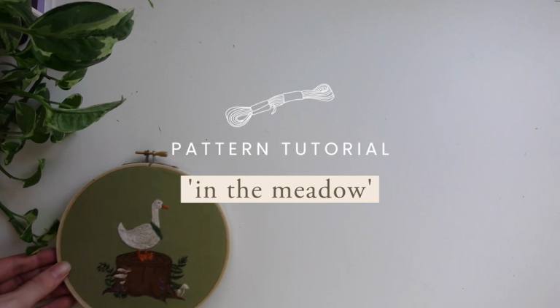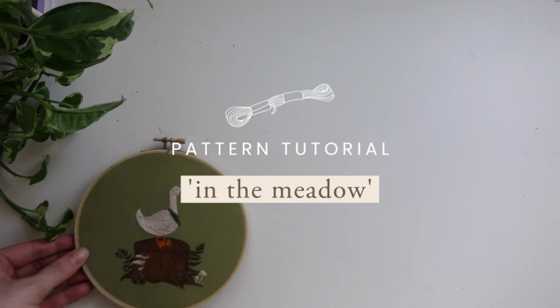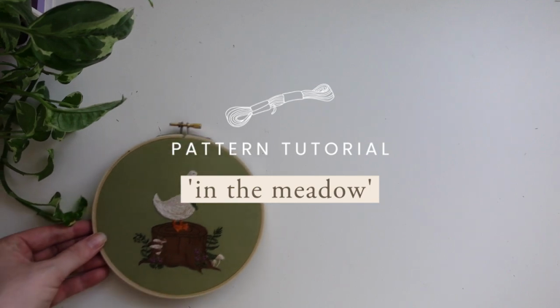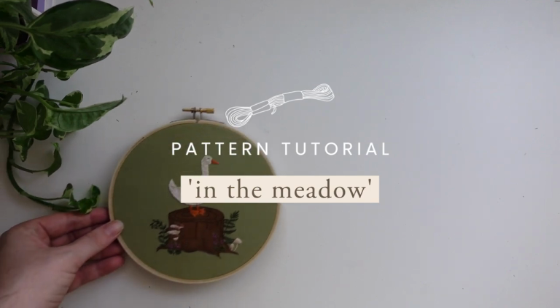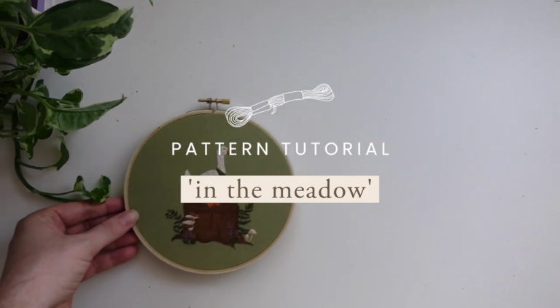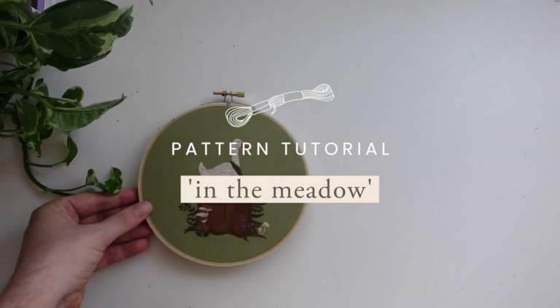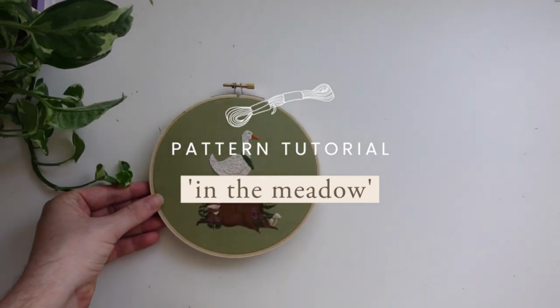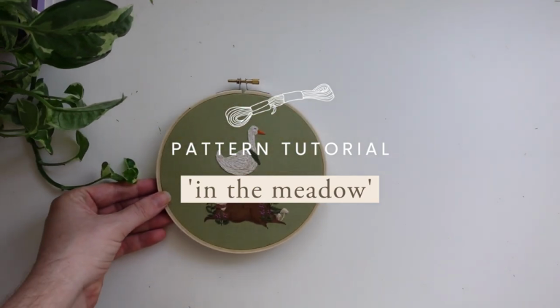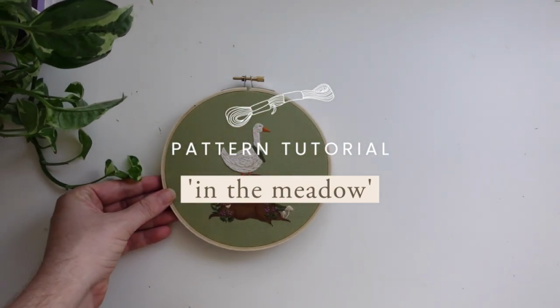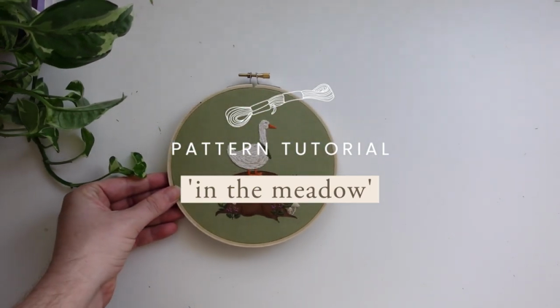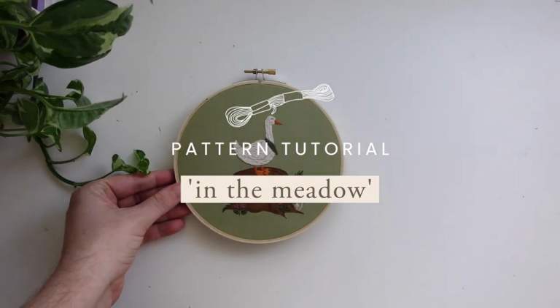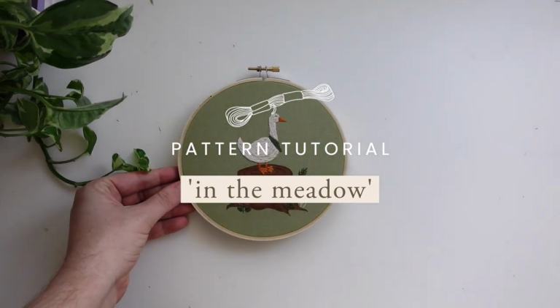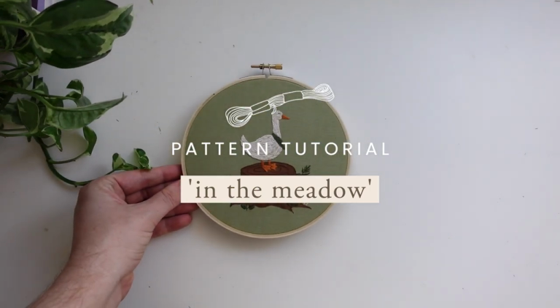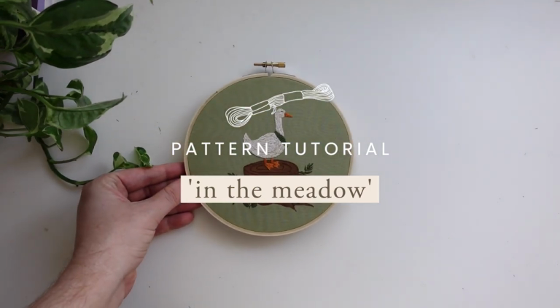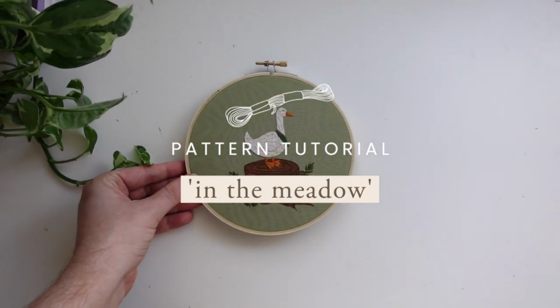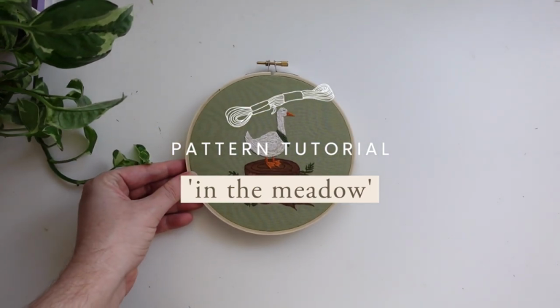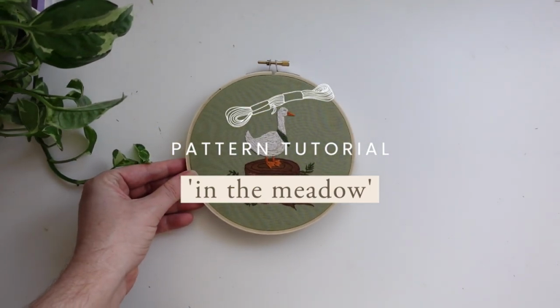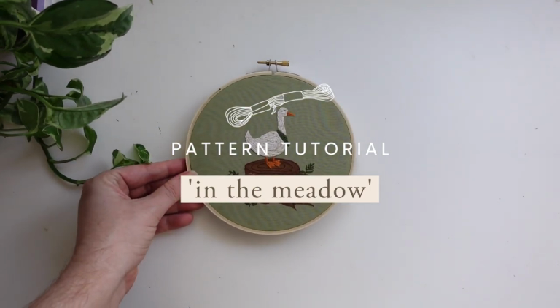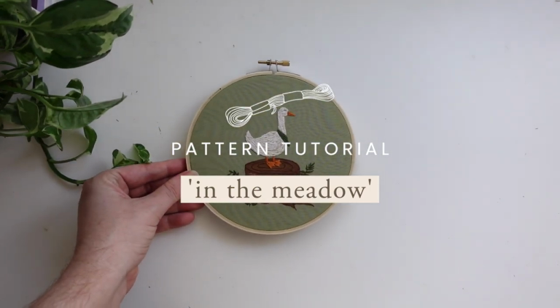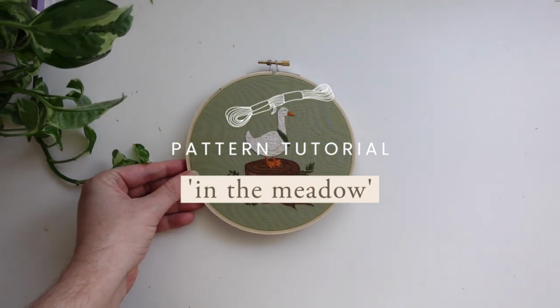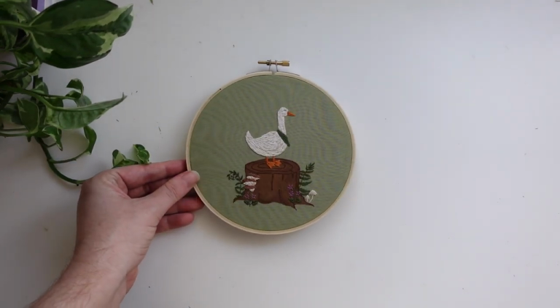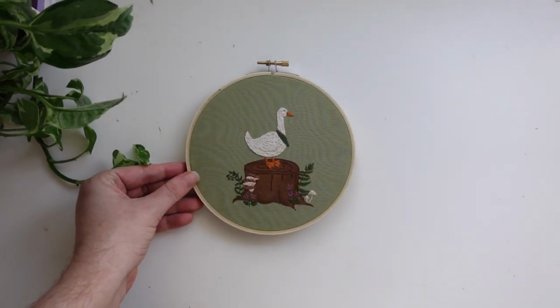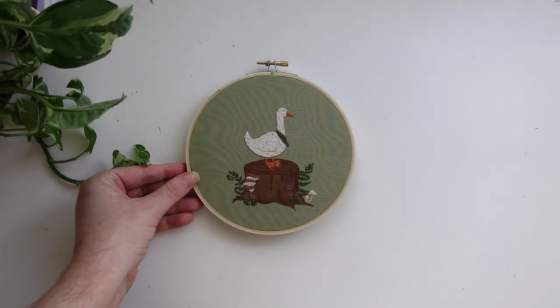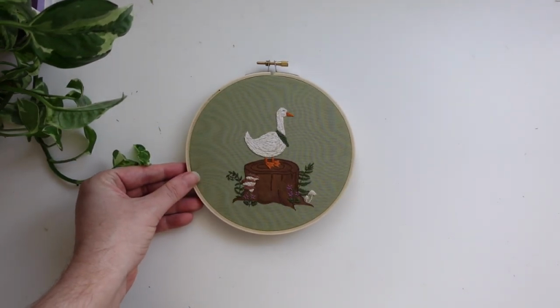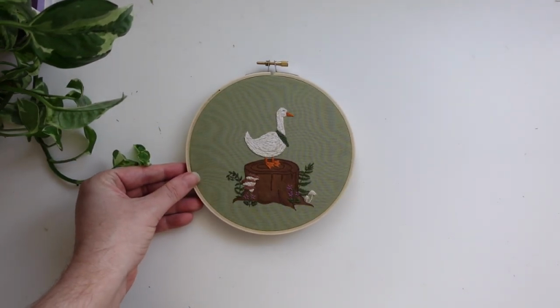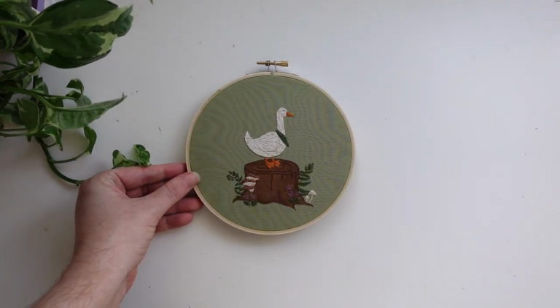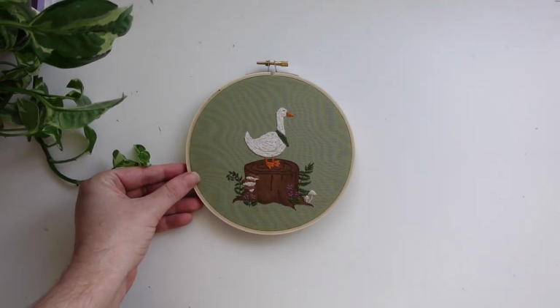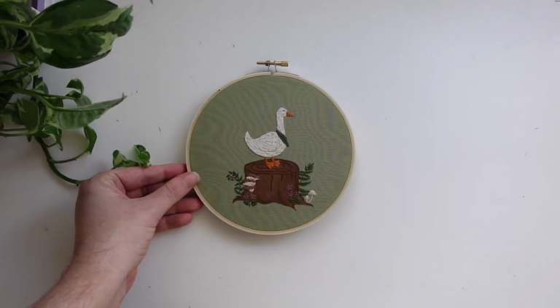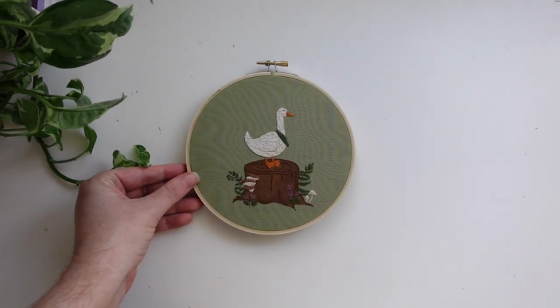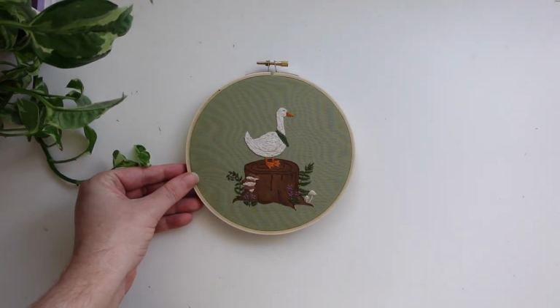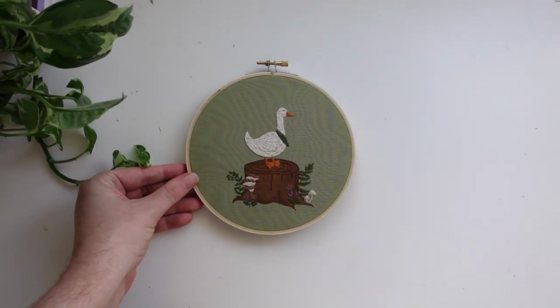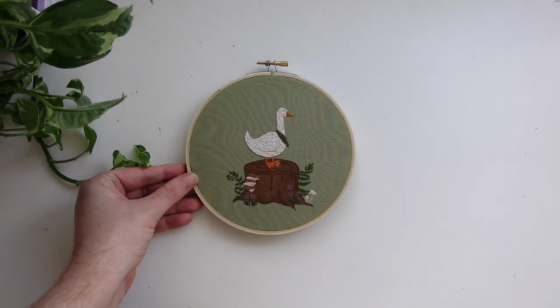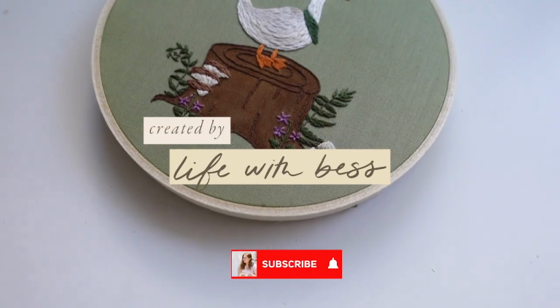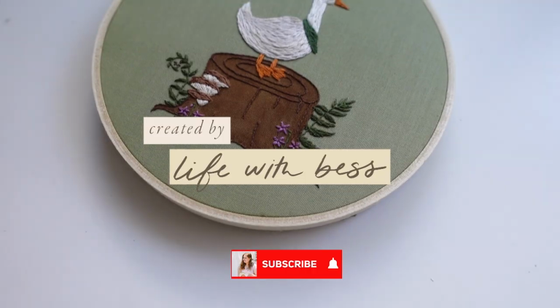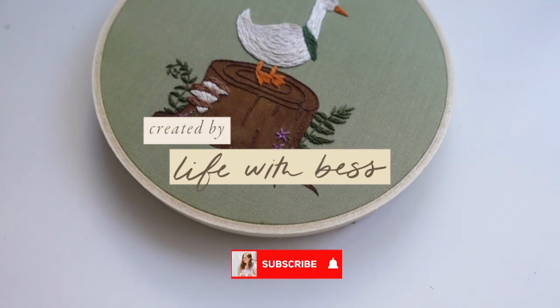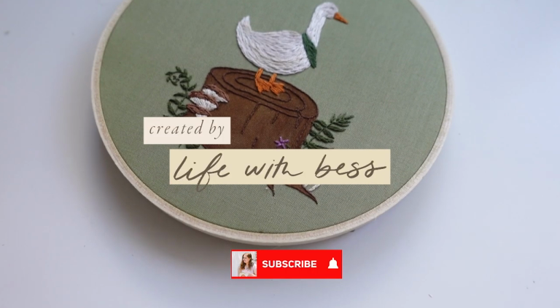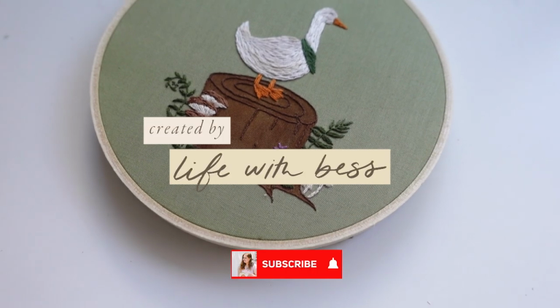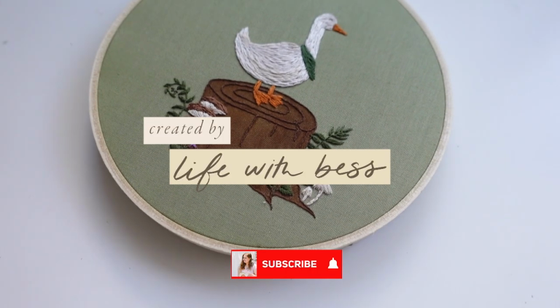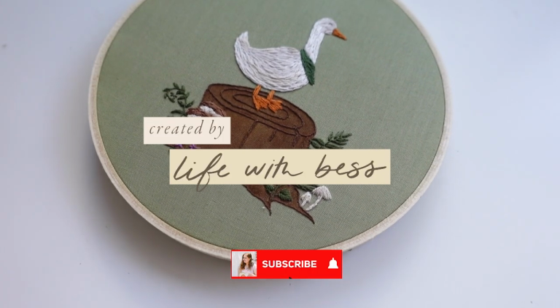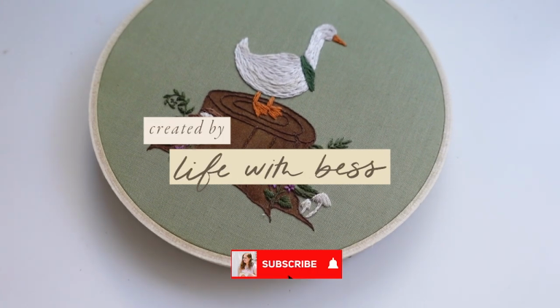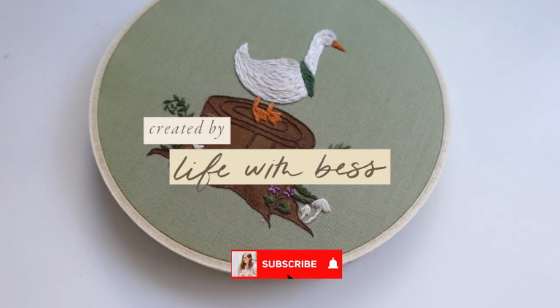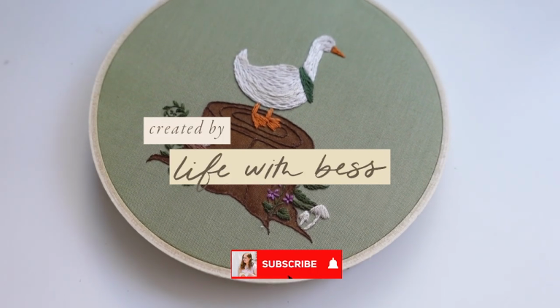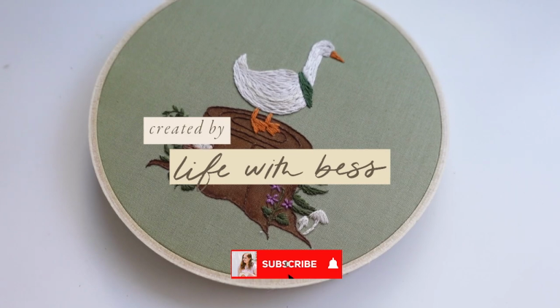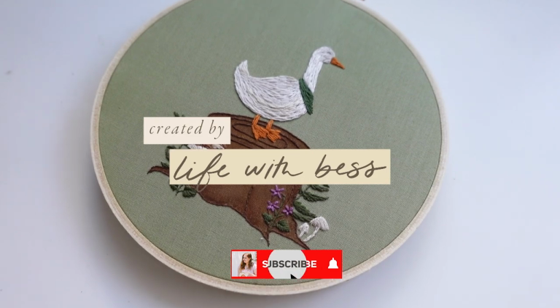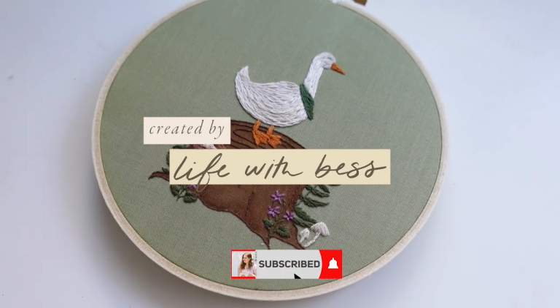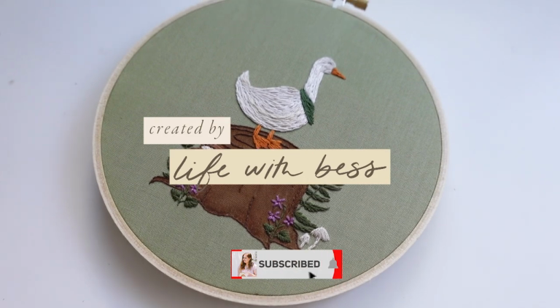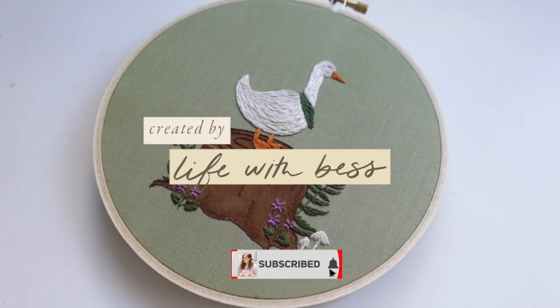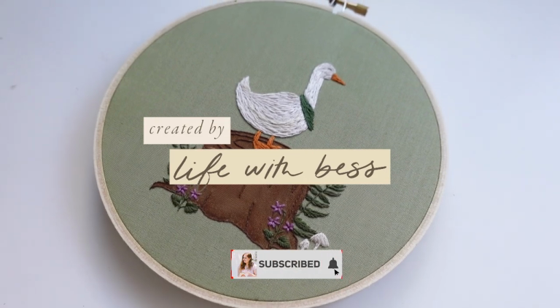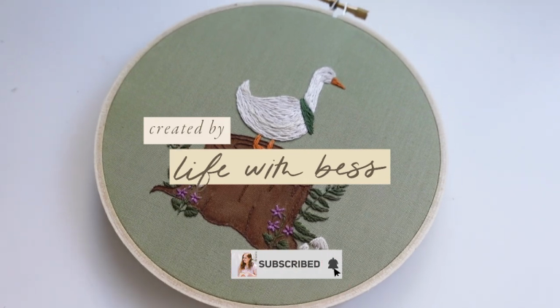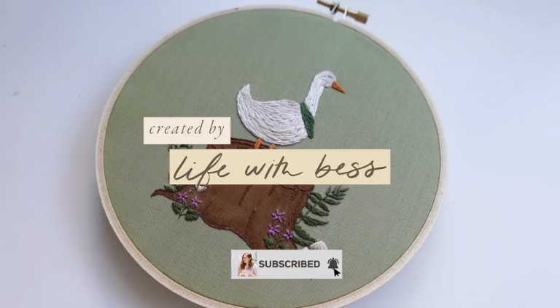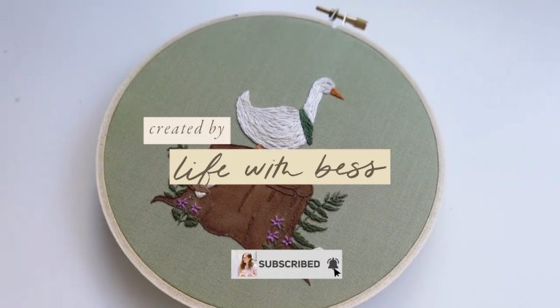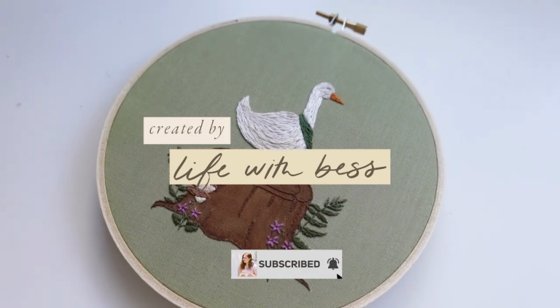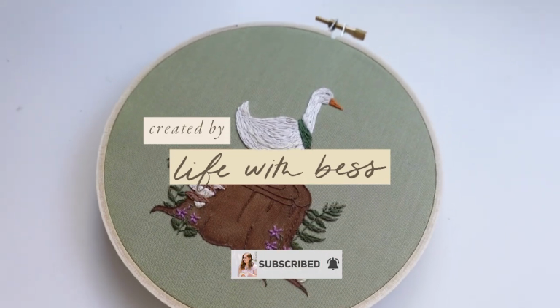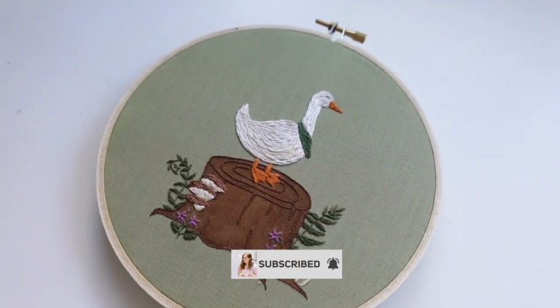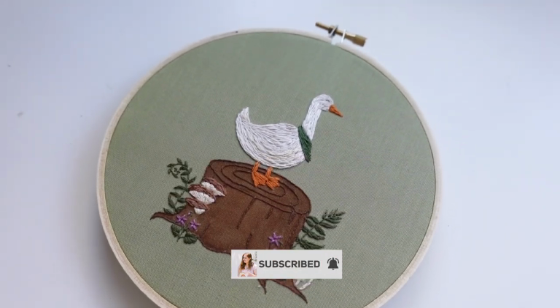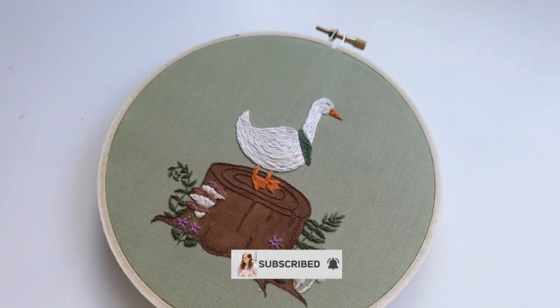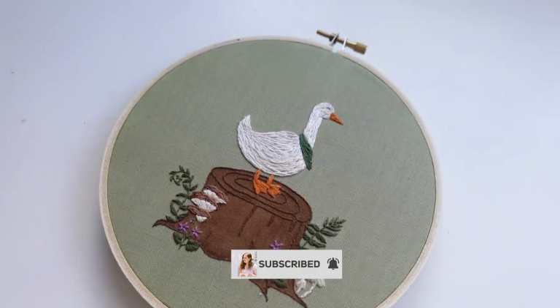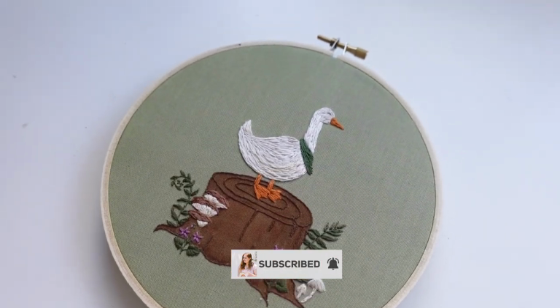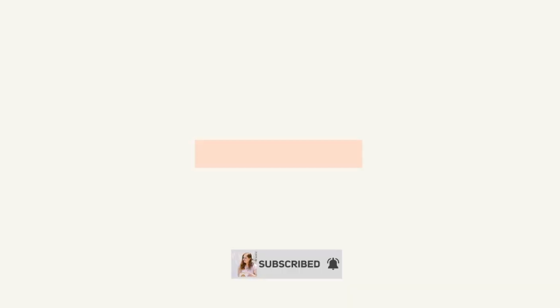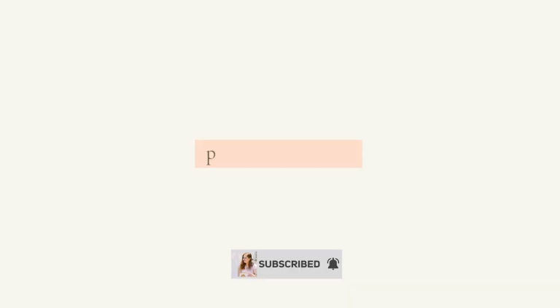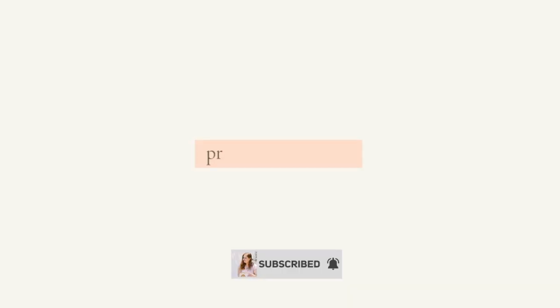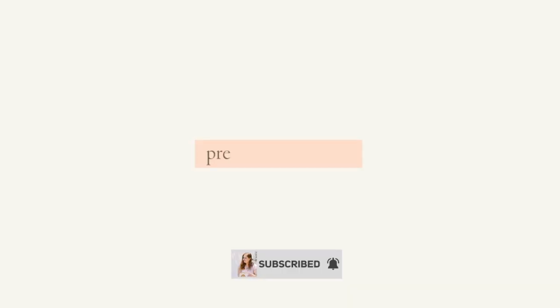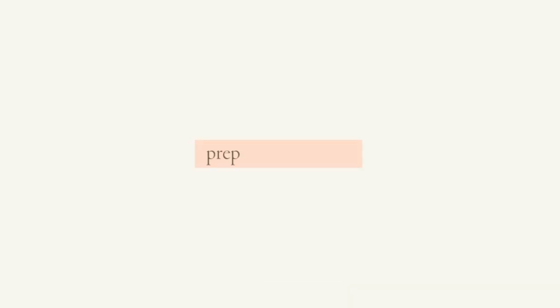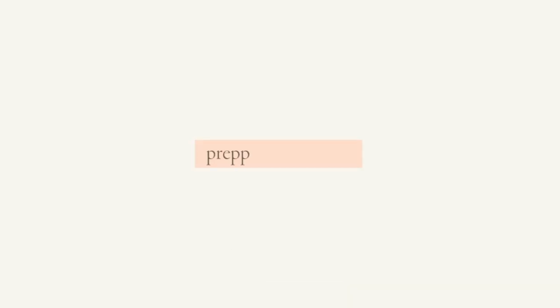Hello my stitchy friends, it is Bess from Life with Bess and welcome to the pattern tutorial for May's pattern club design, In the Meadow.